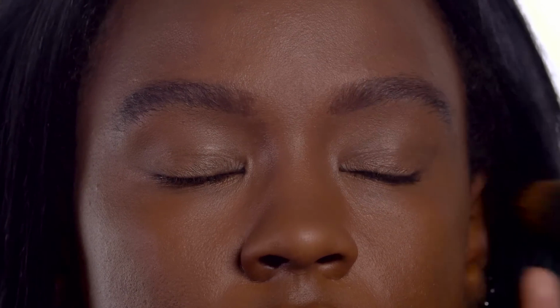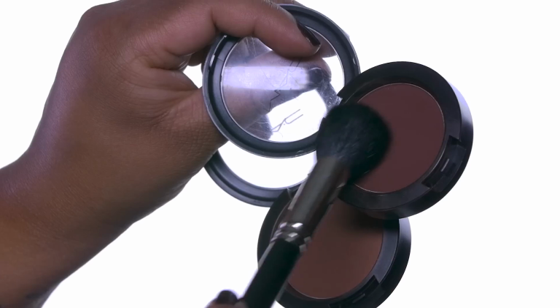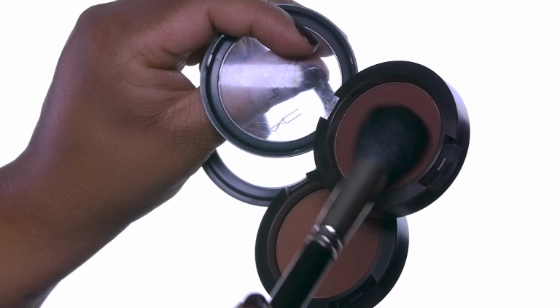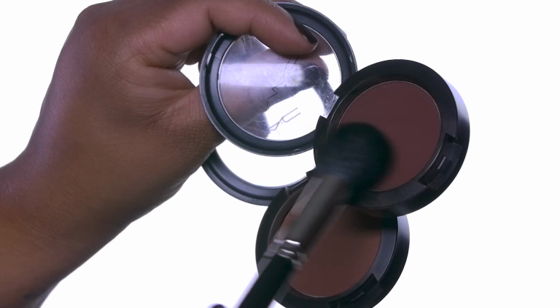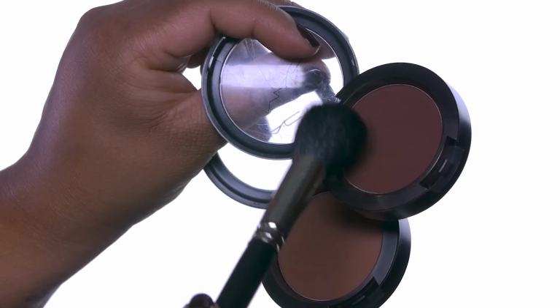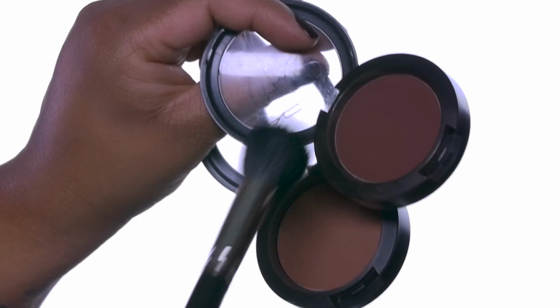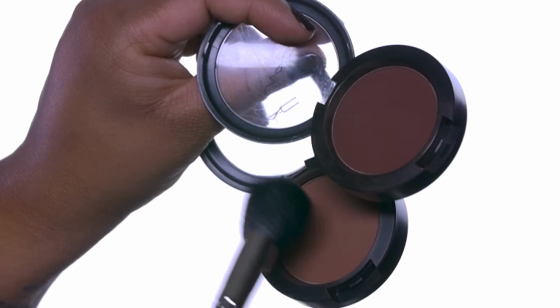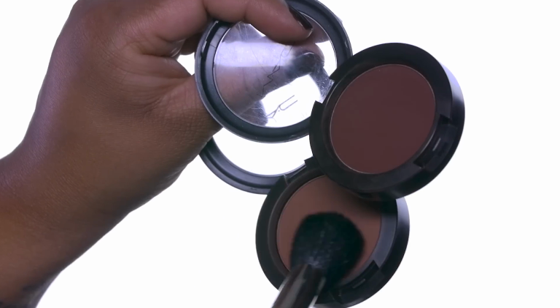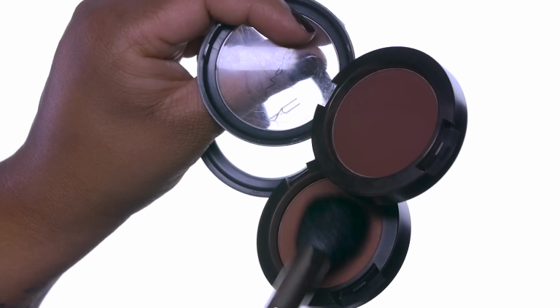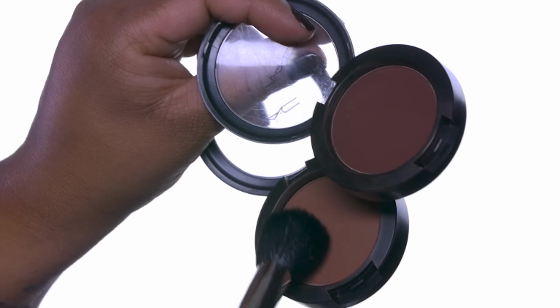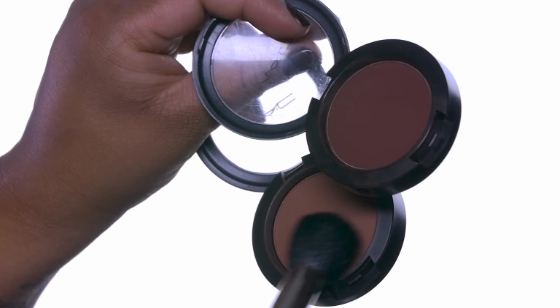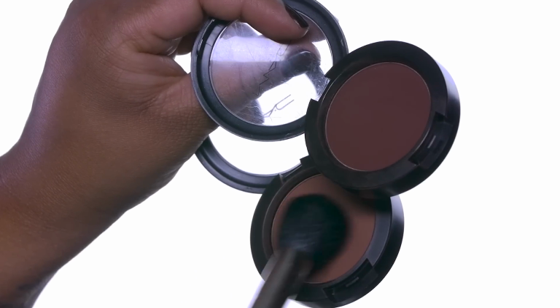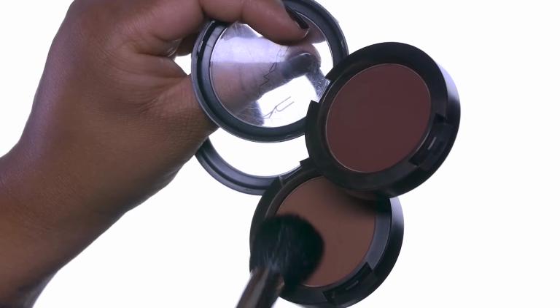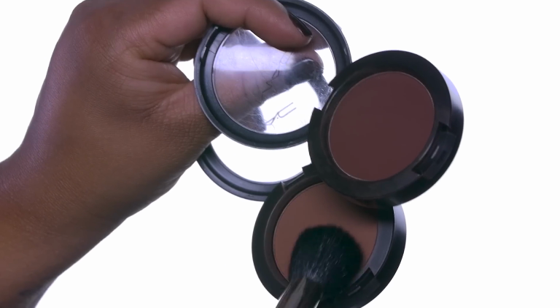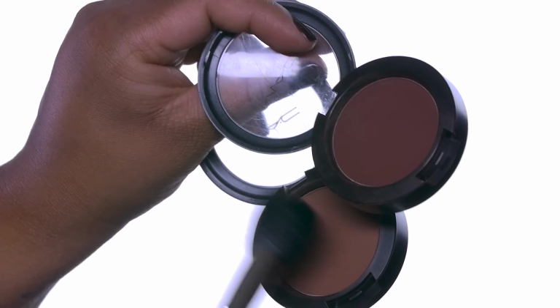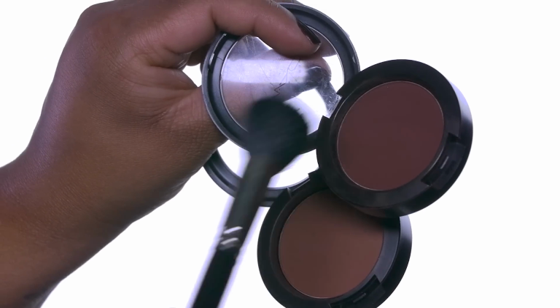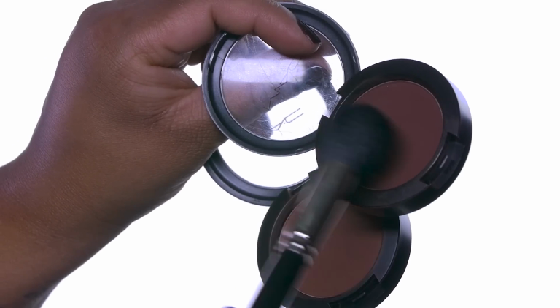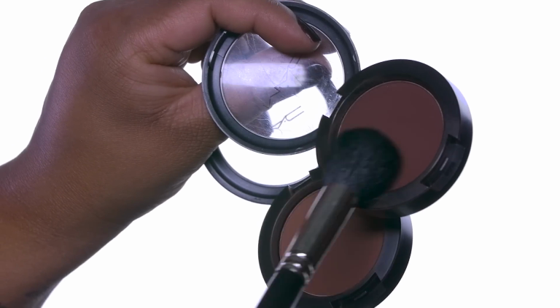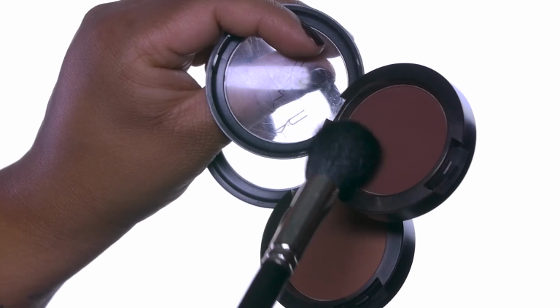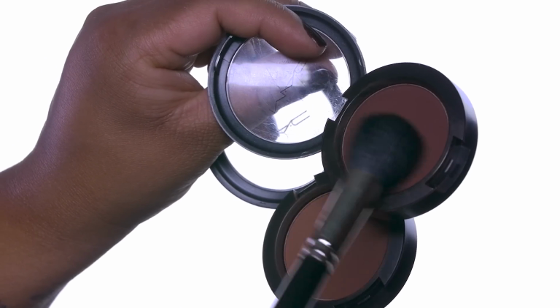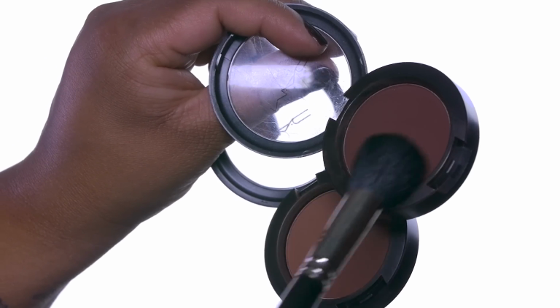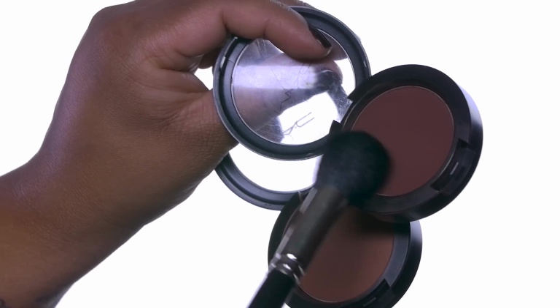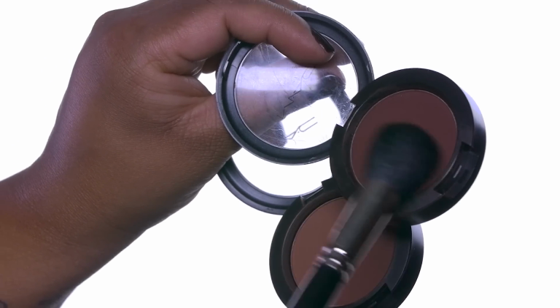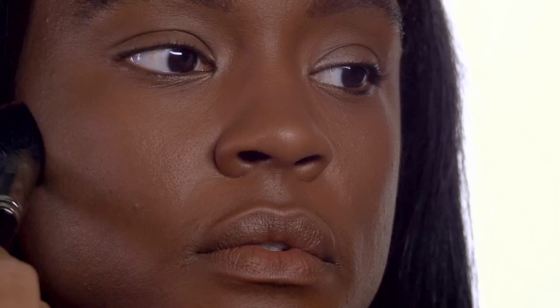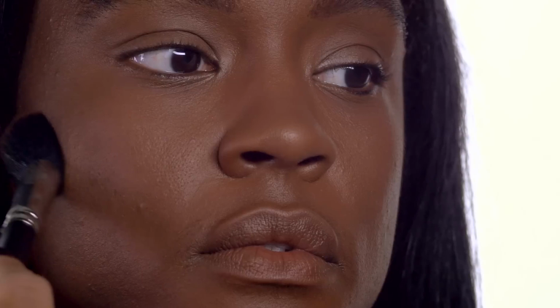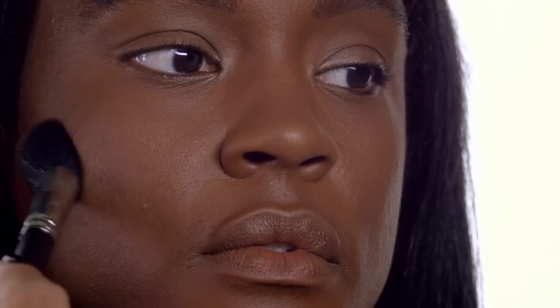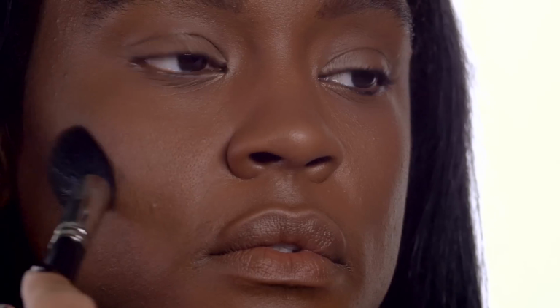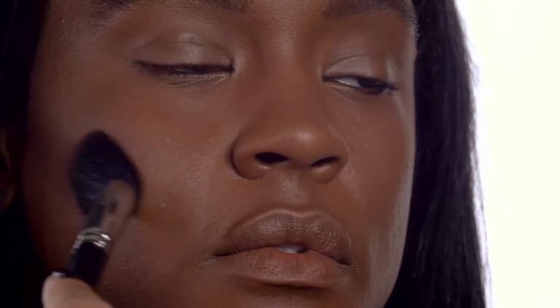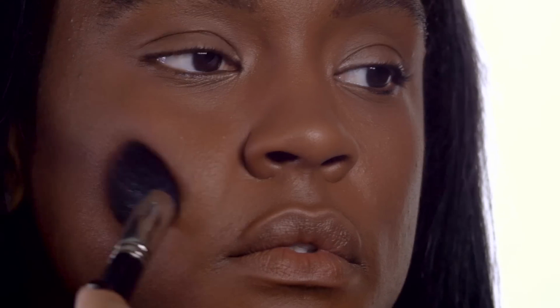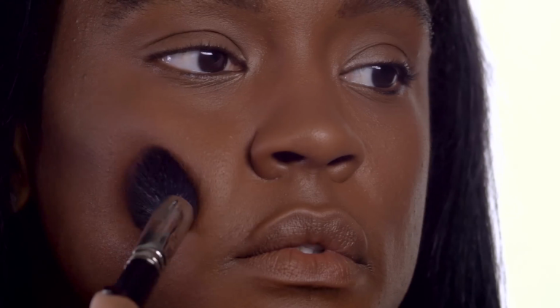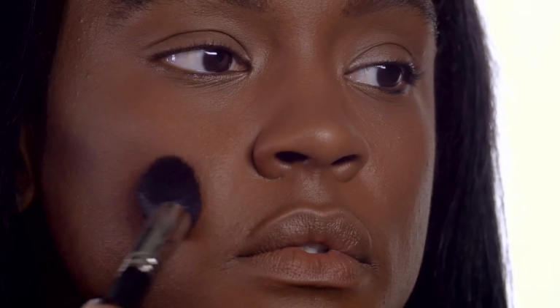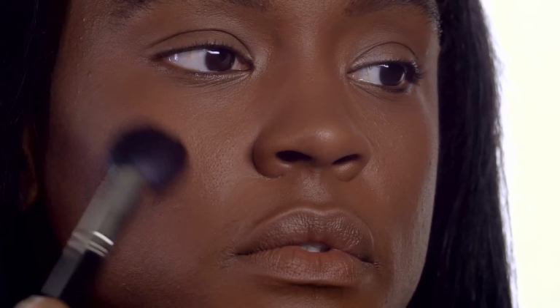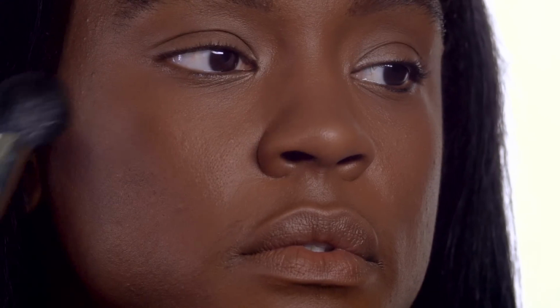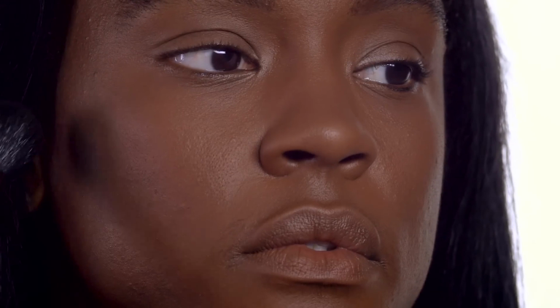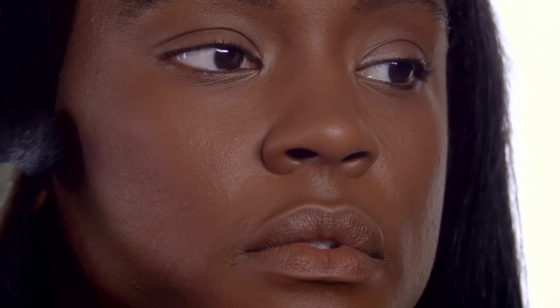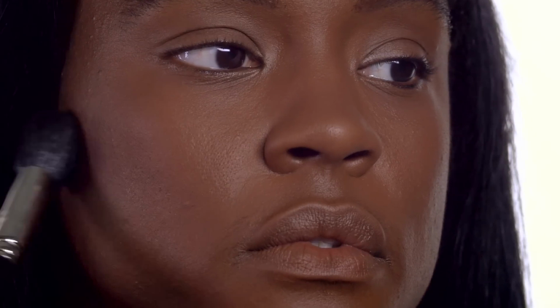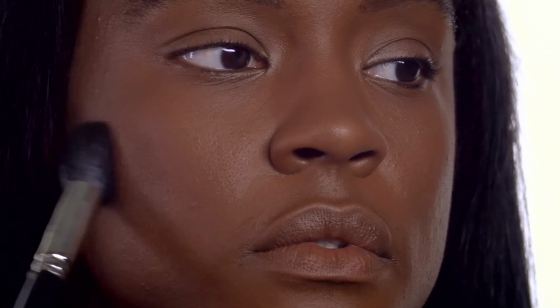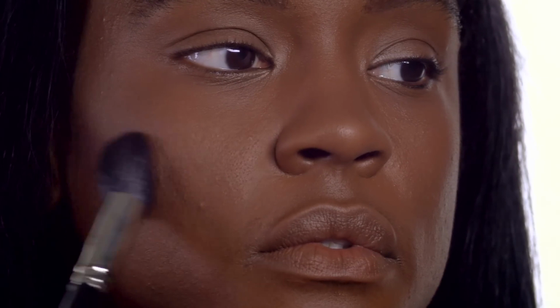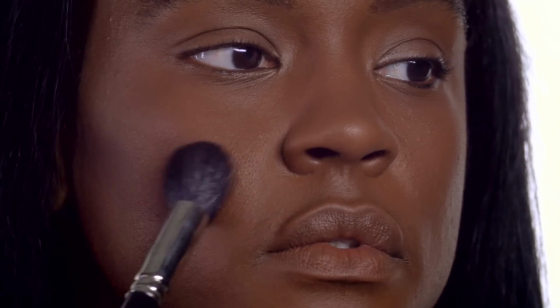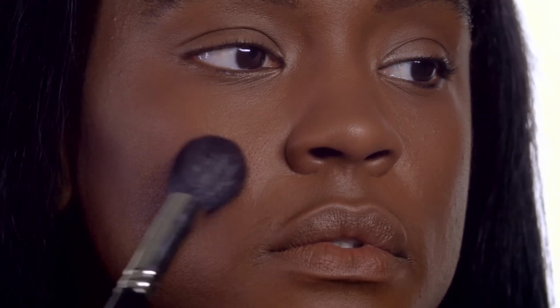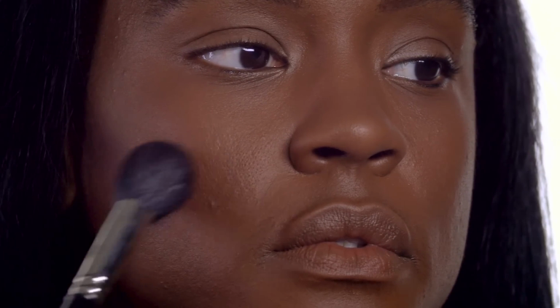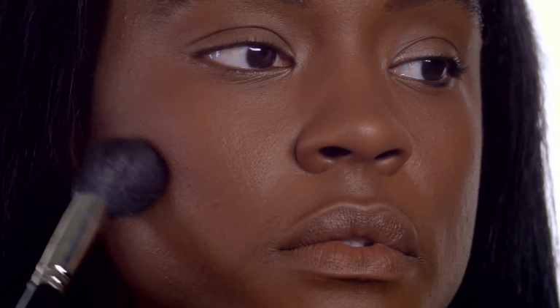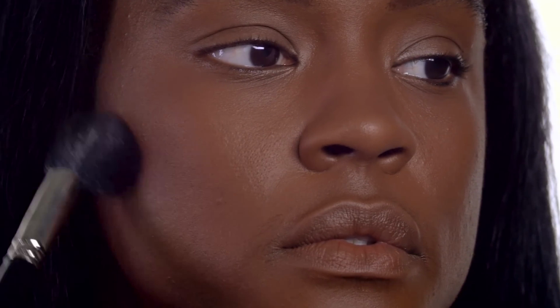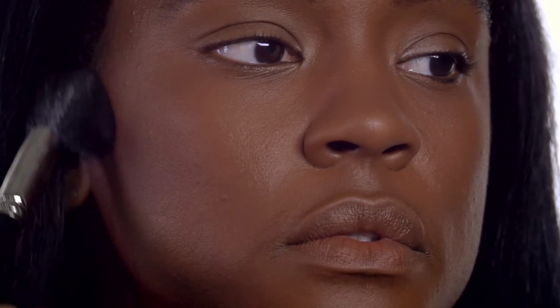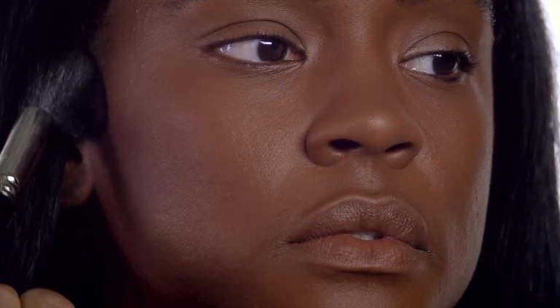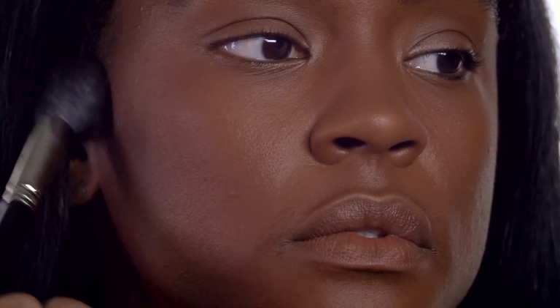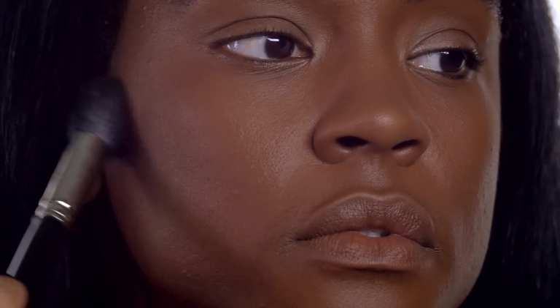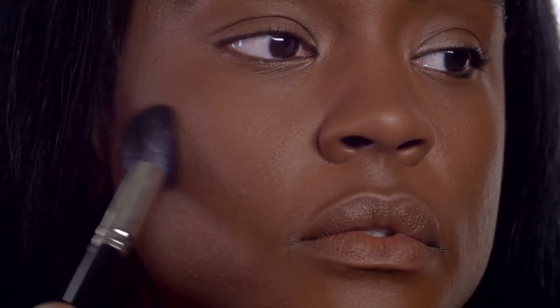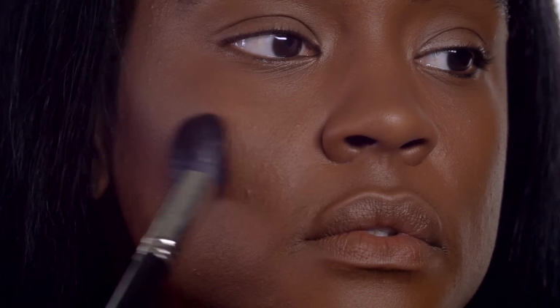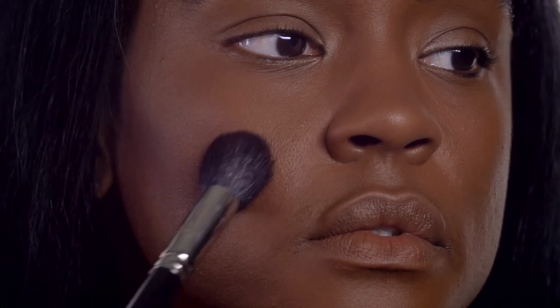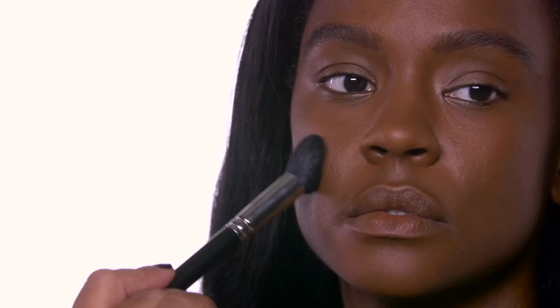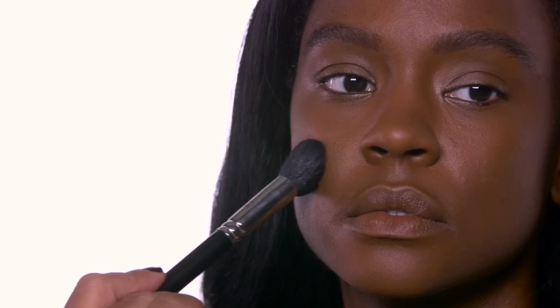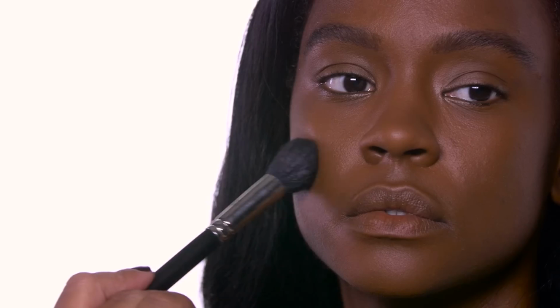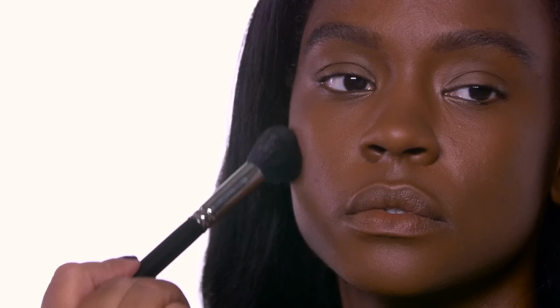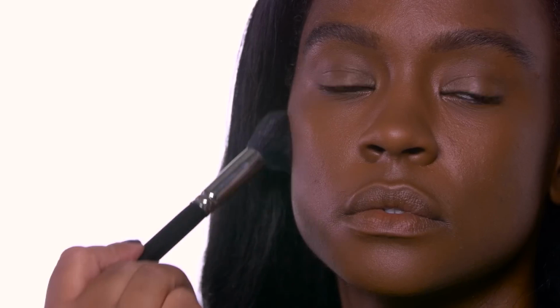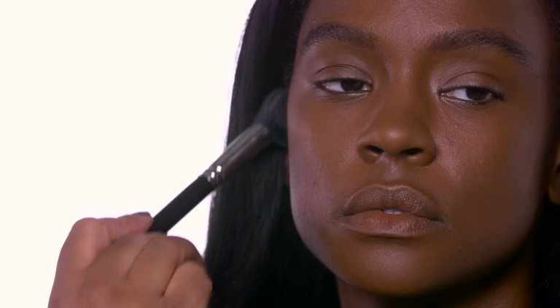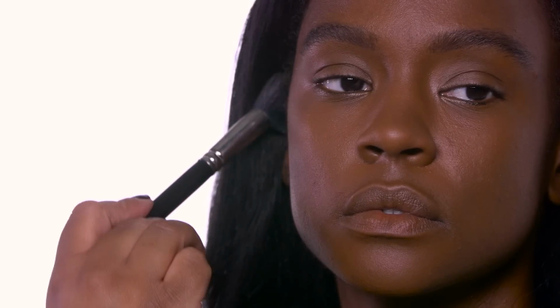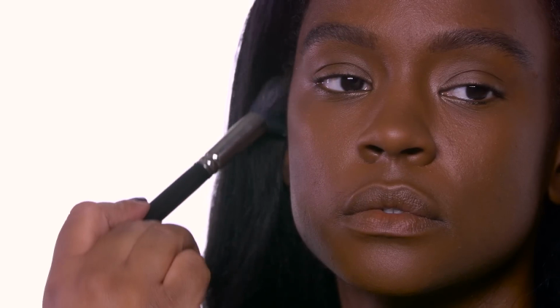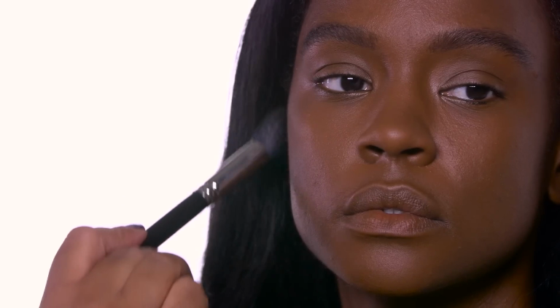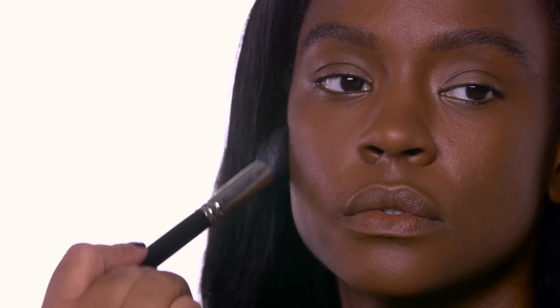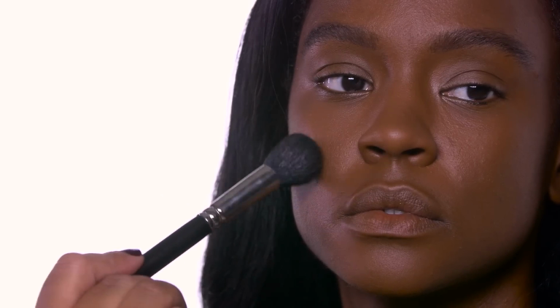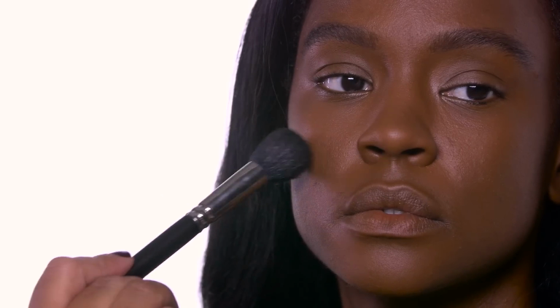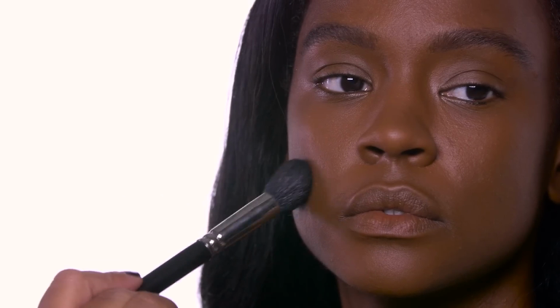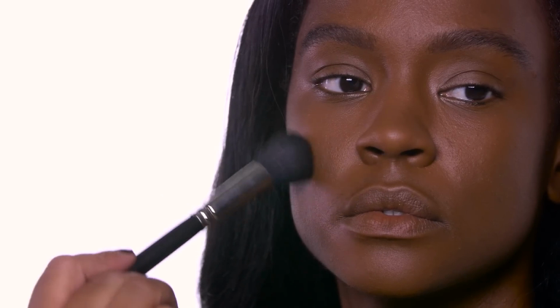We're using powder blush — Swiss Chocolate and Film Noir. These are wonderful blushes for contouring.